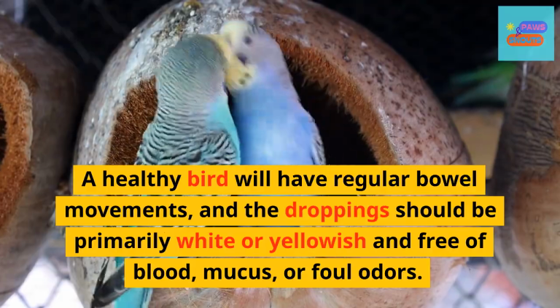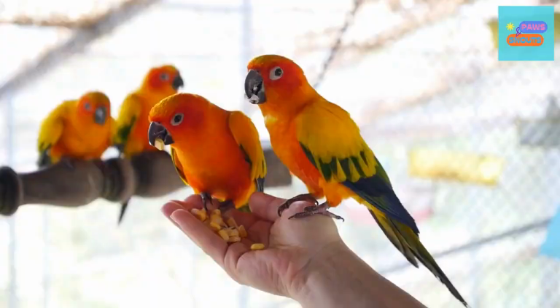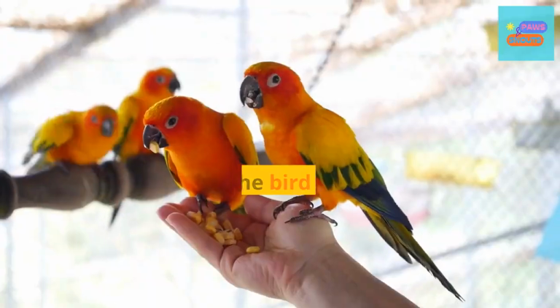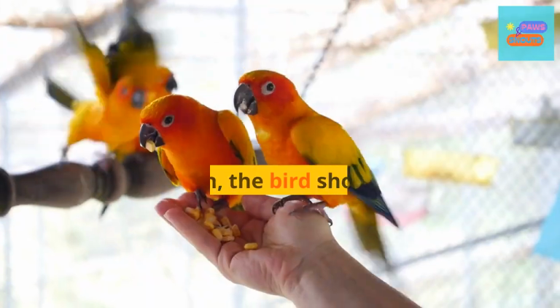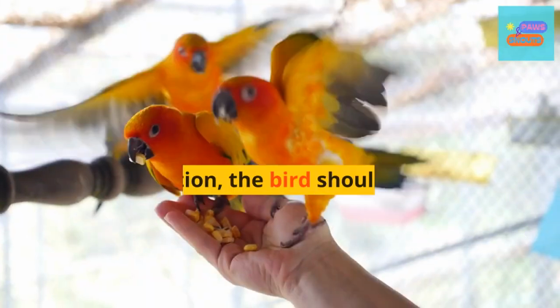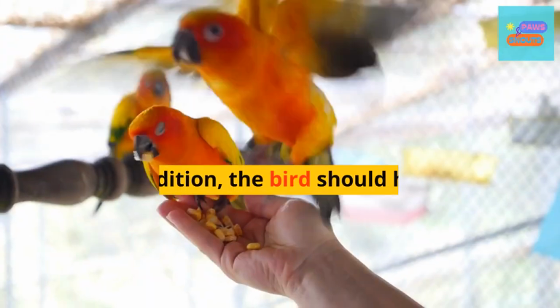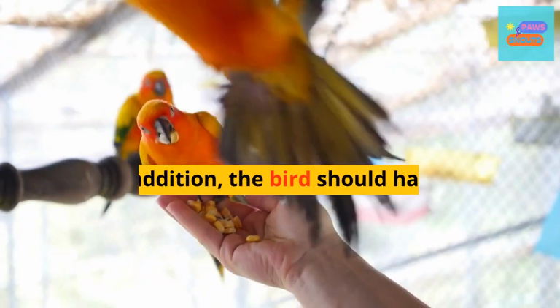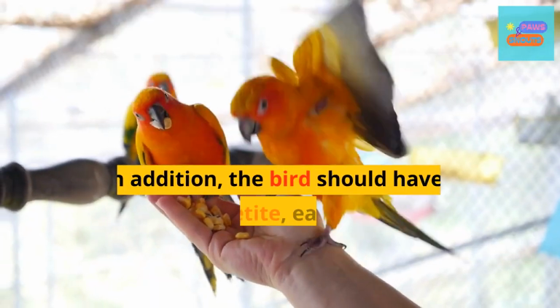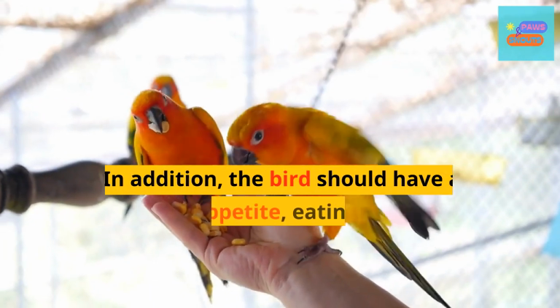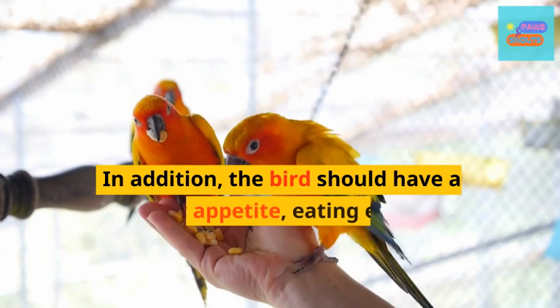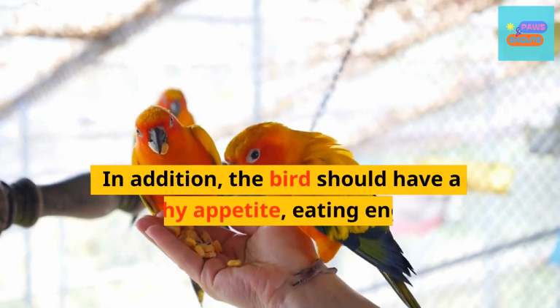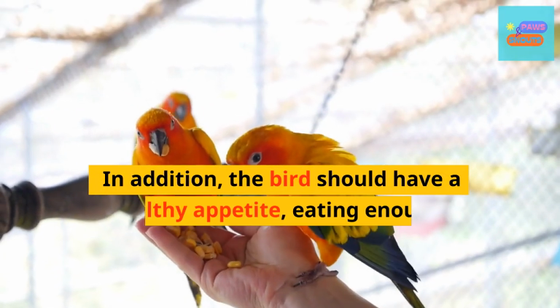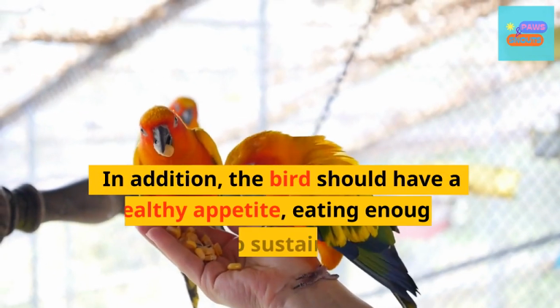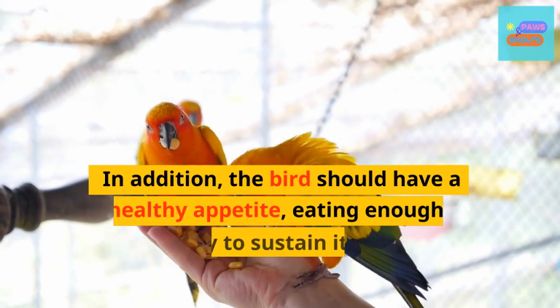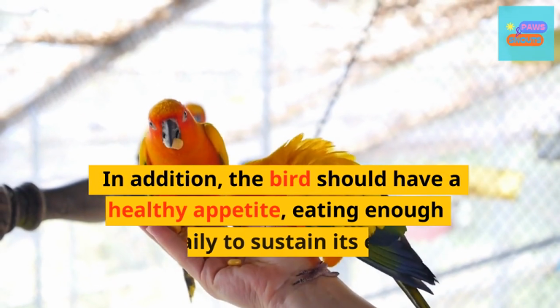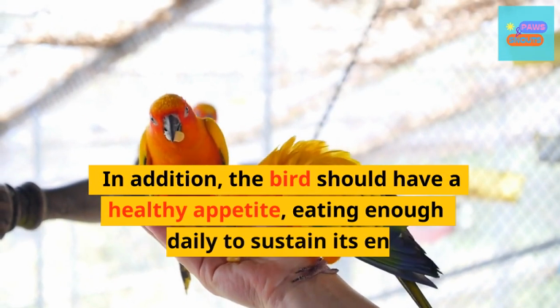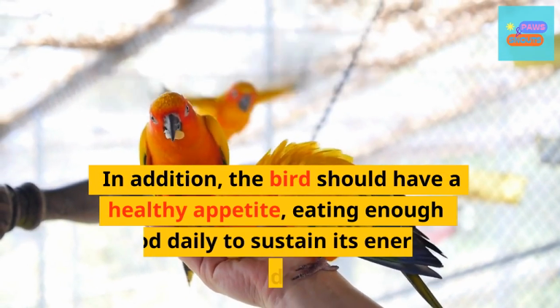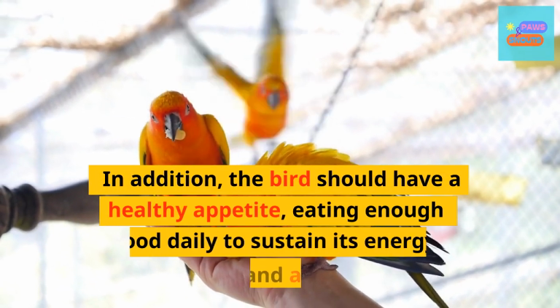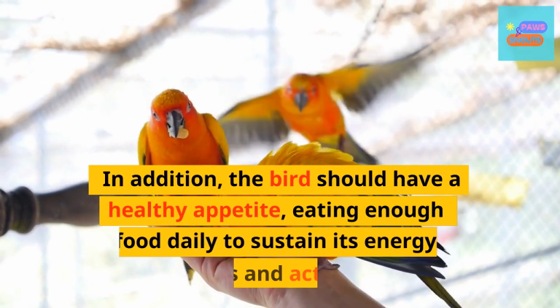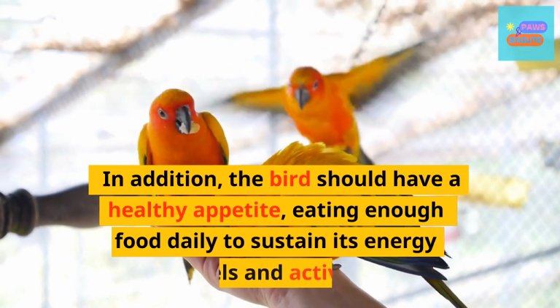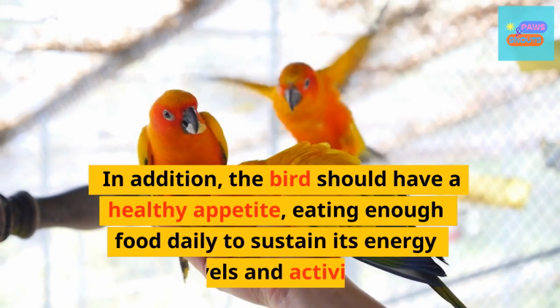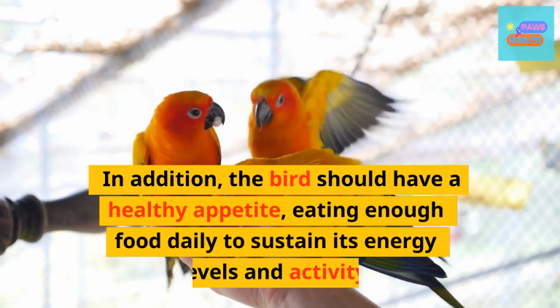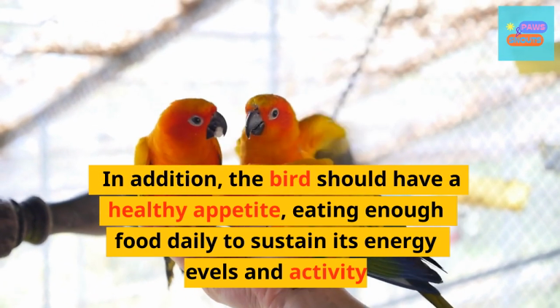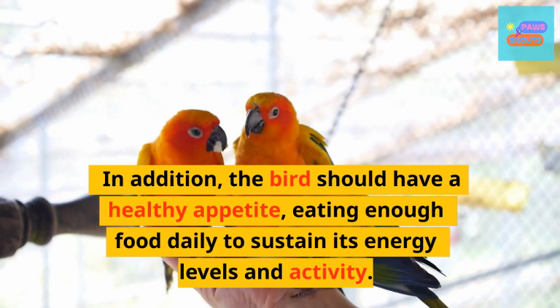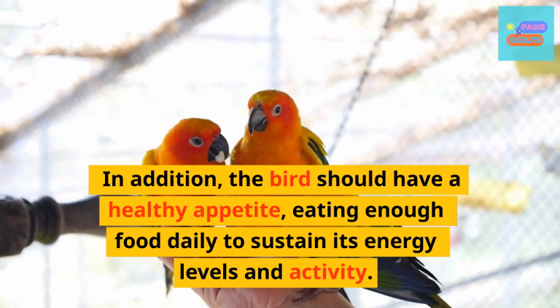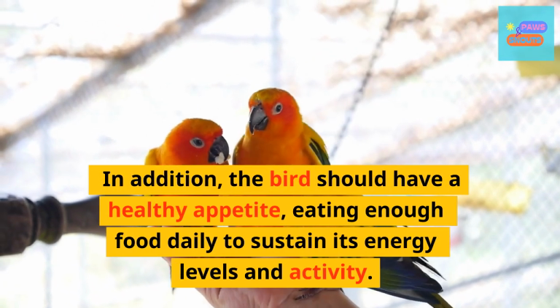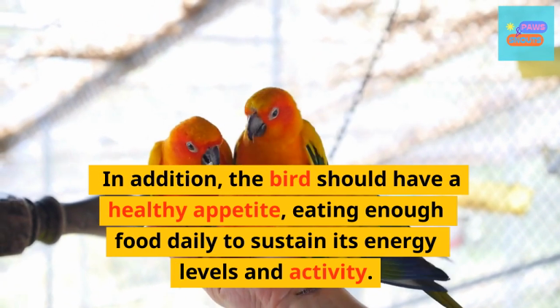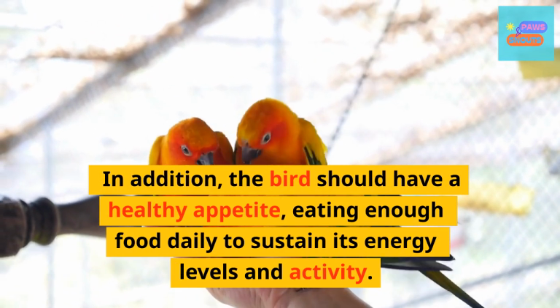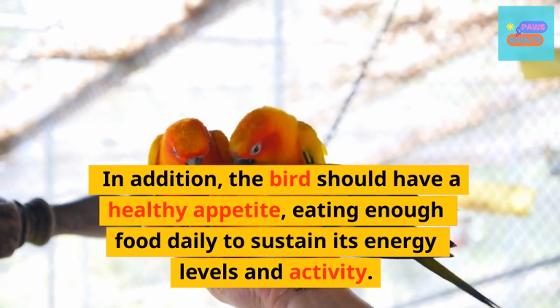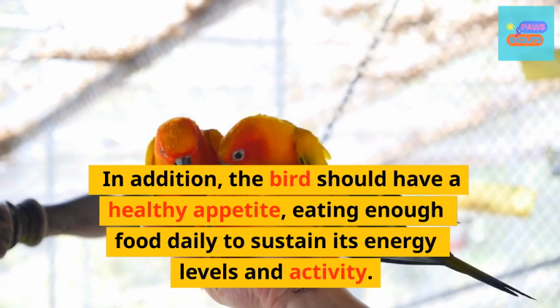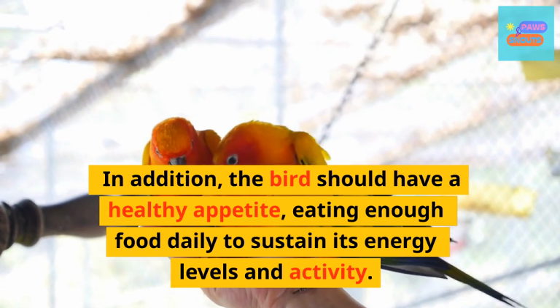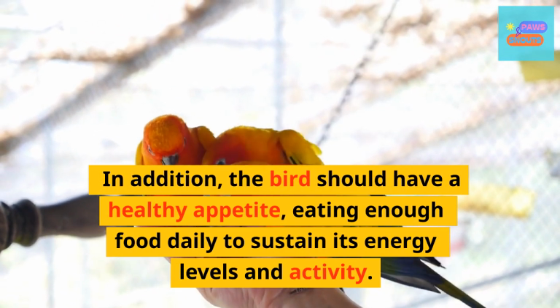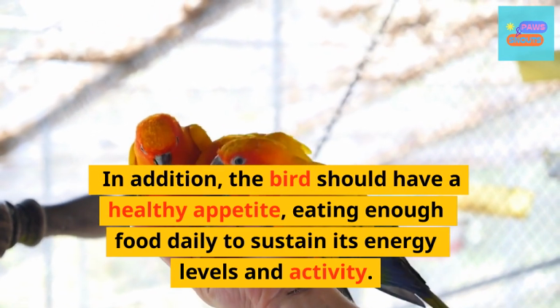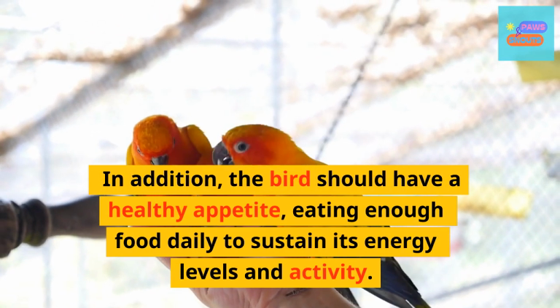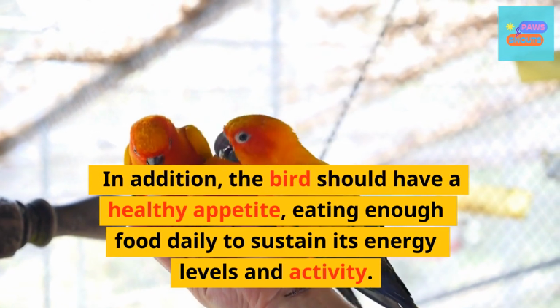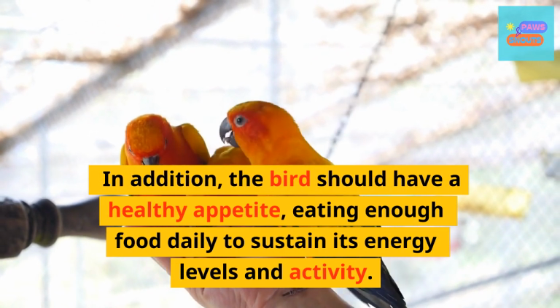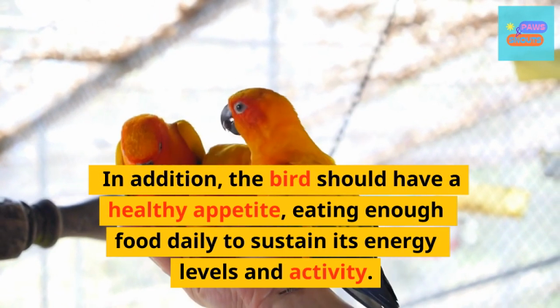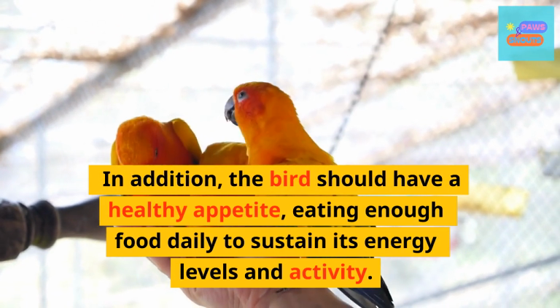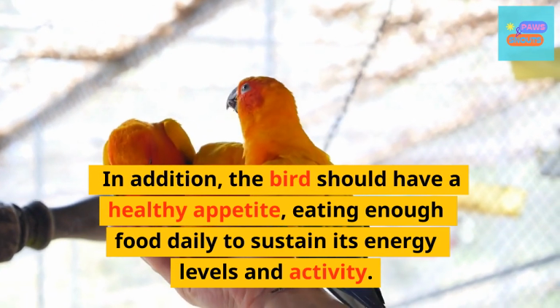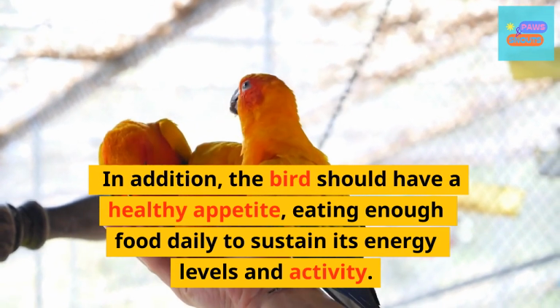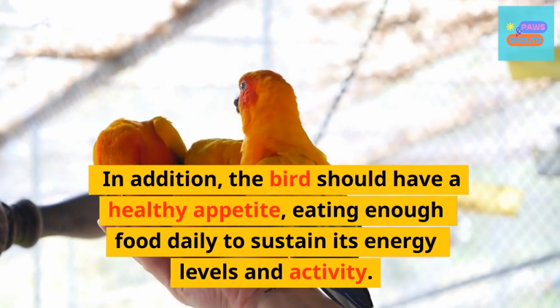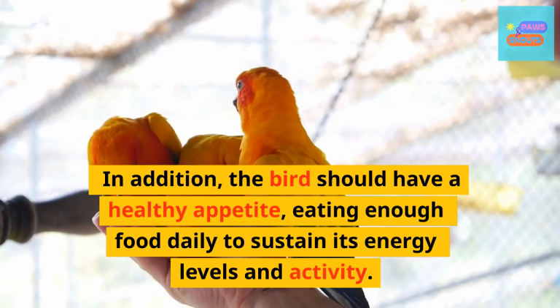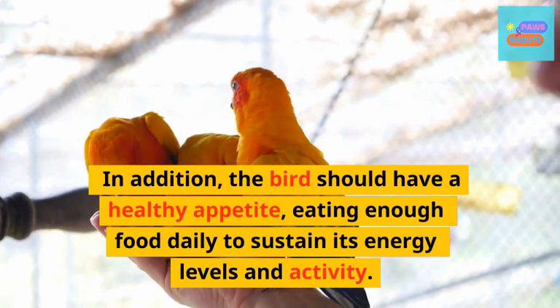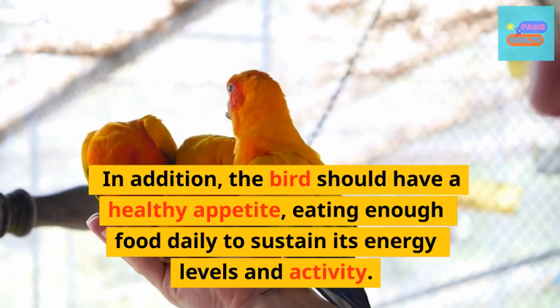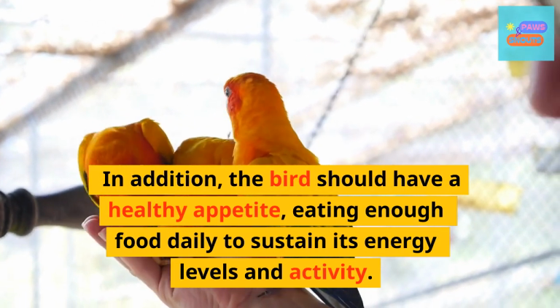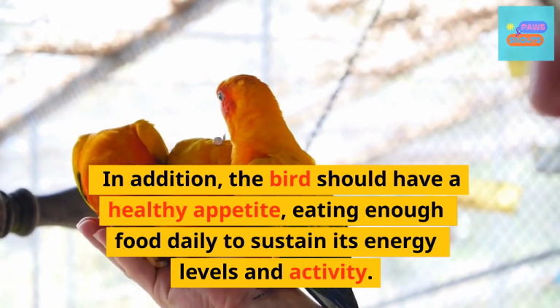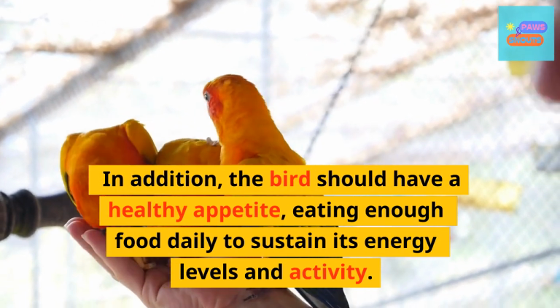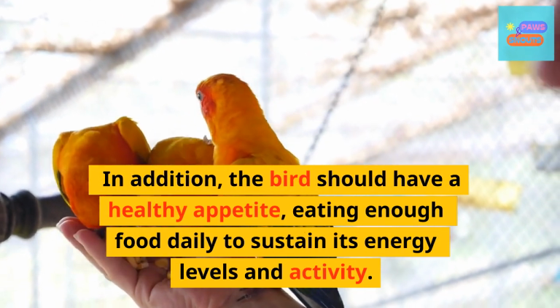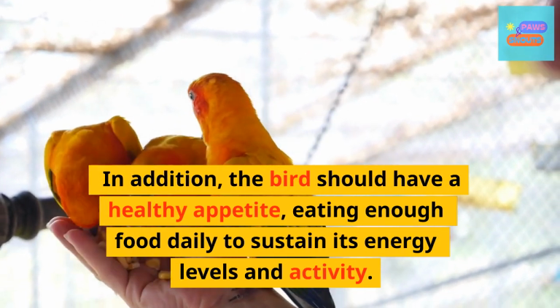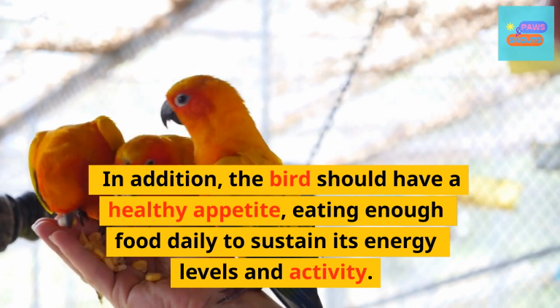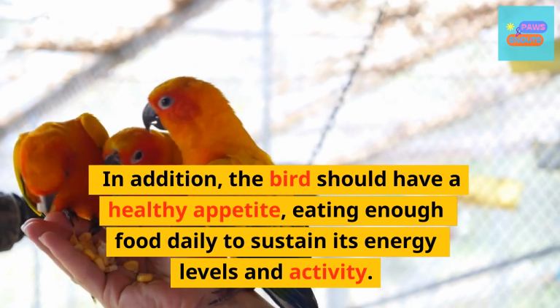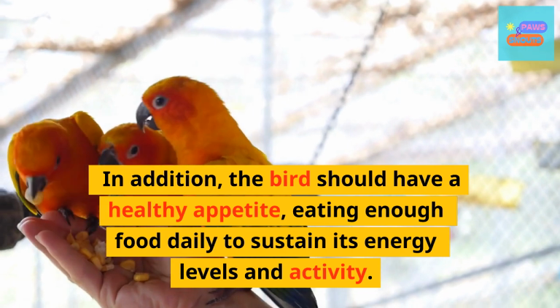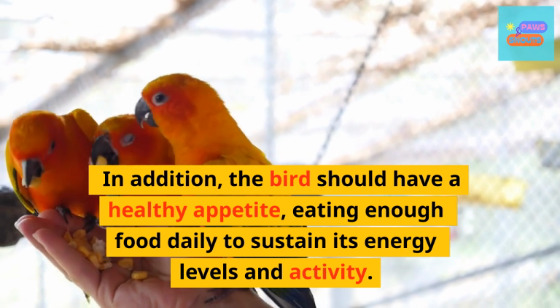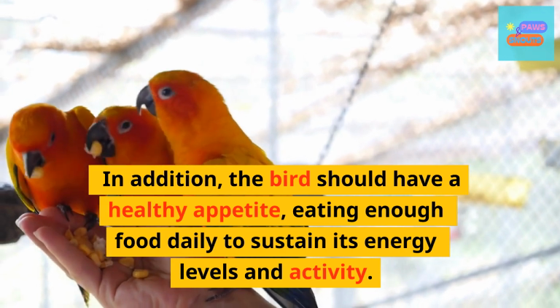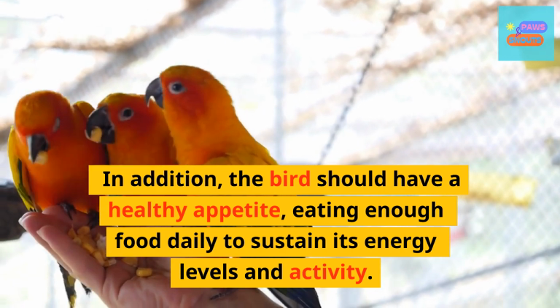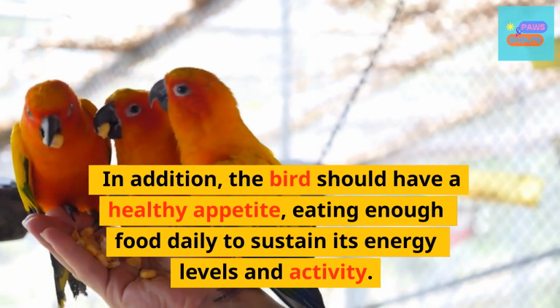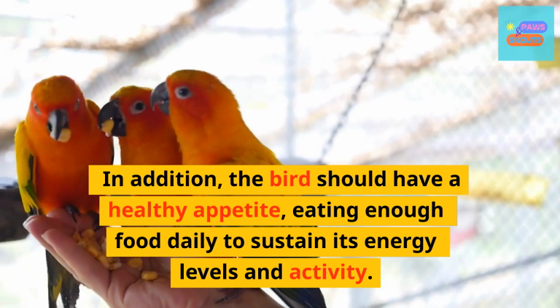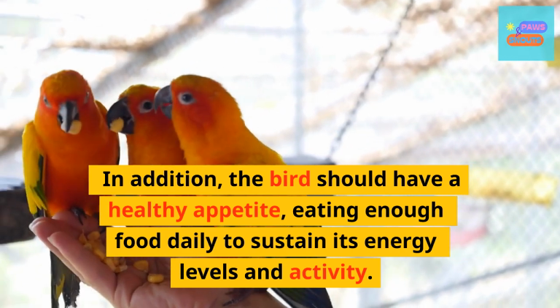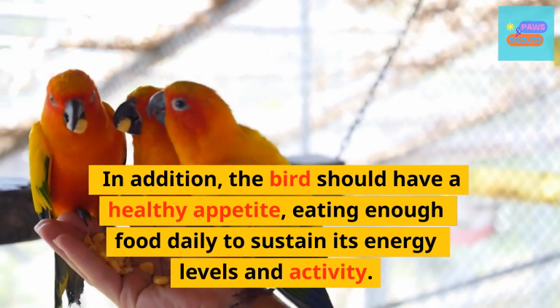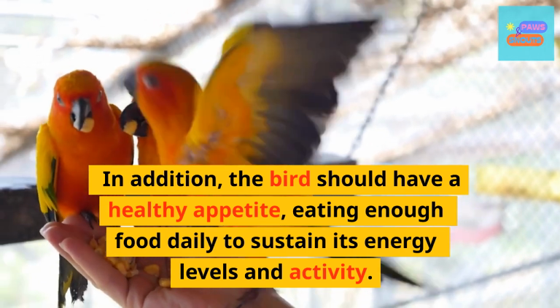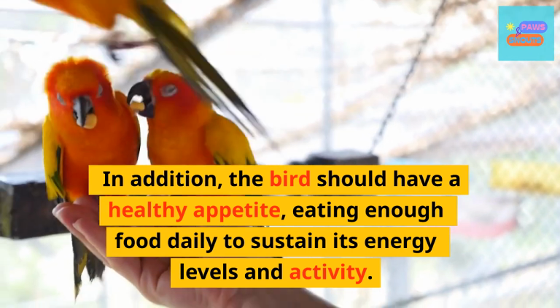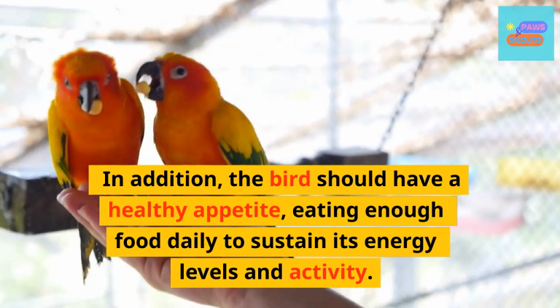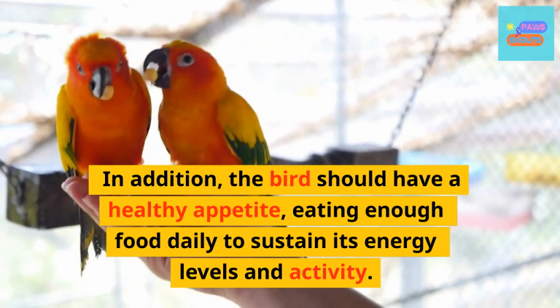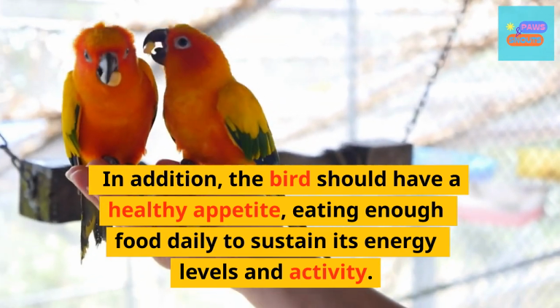In addition, the bird should have a healthy appetite, eating enough food daily to sustain its energy levels and activity.